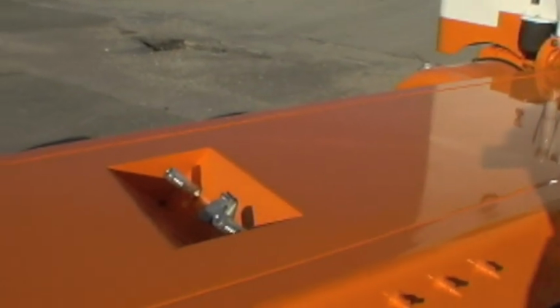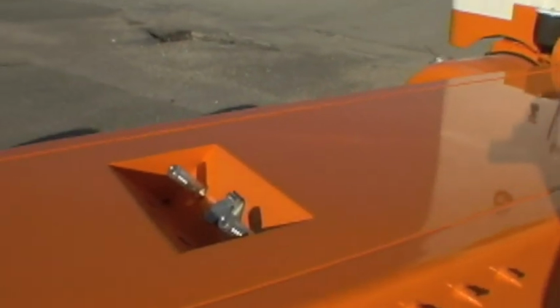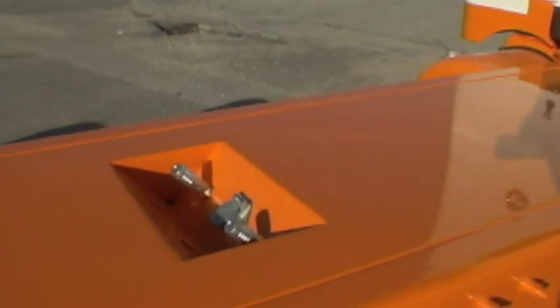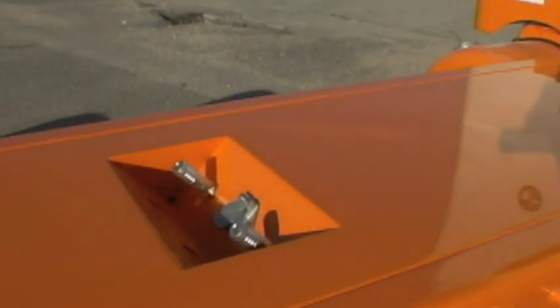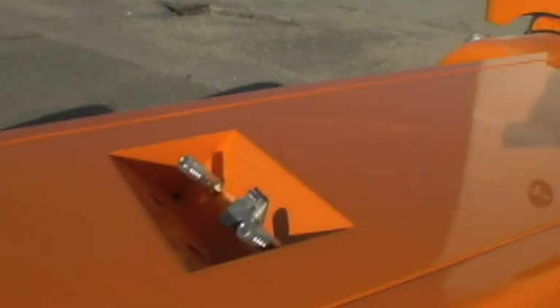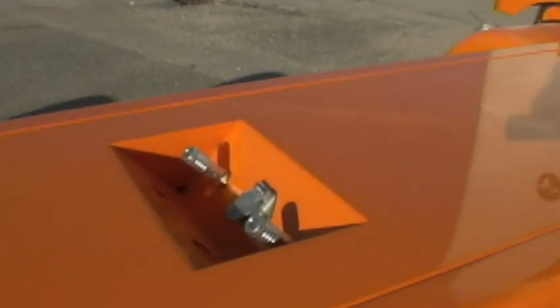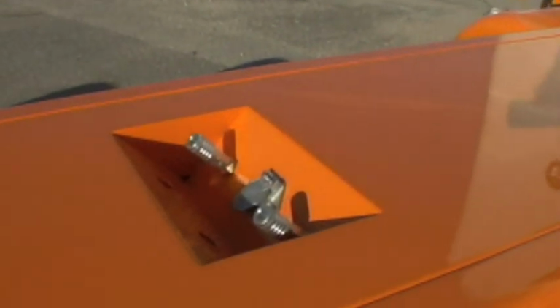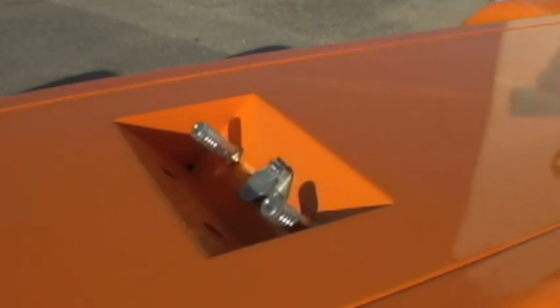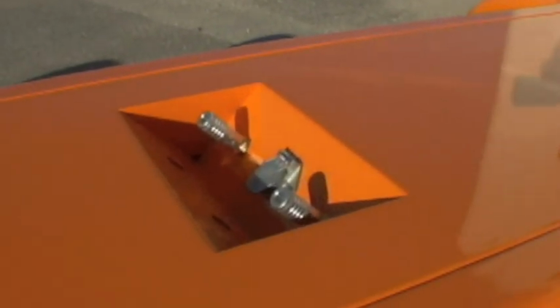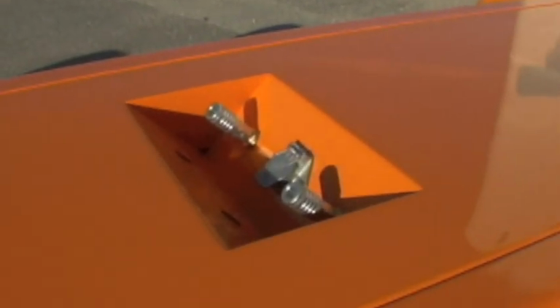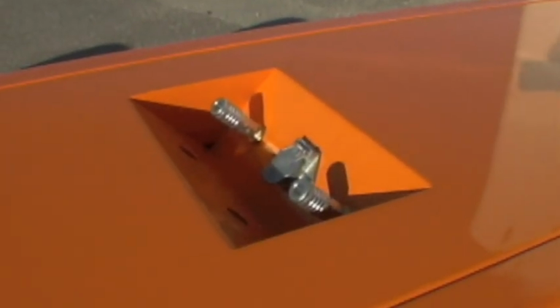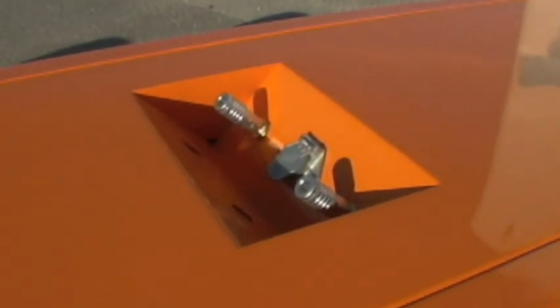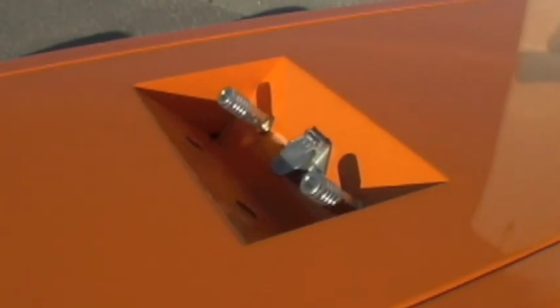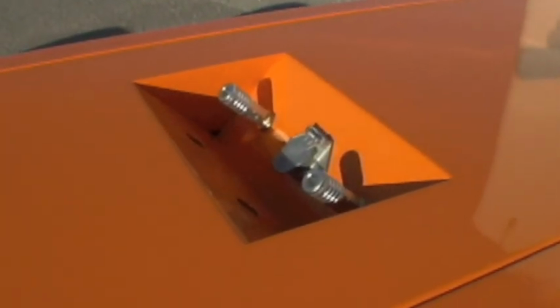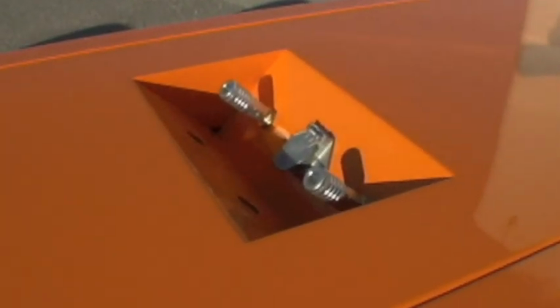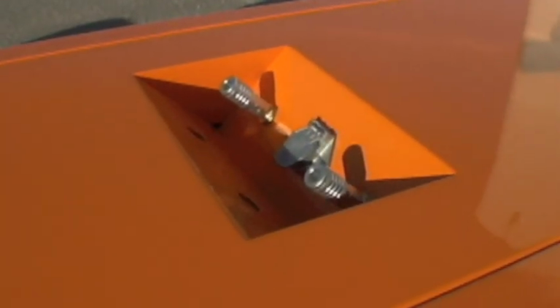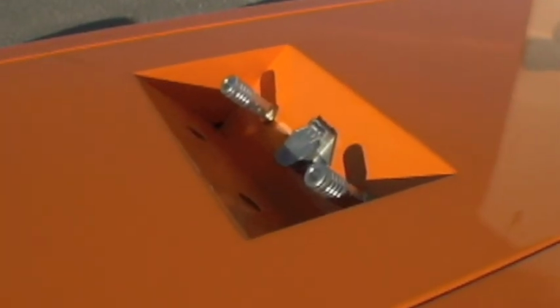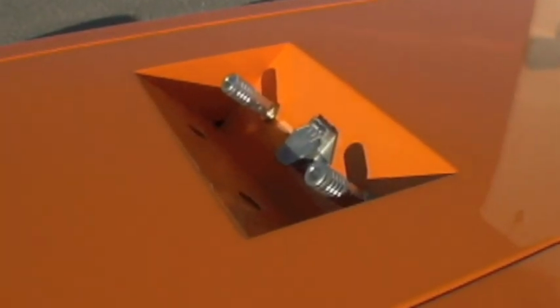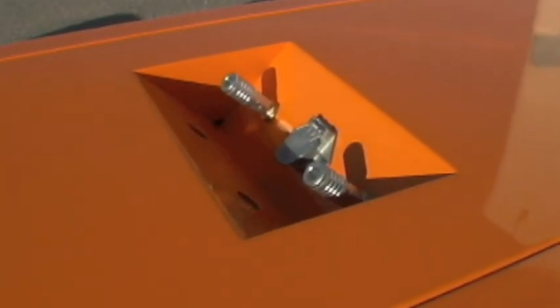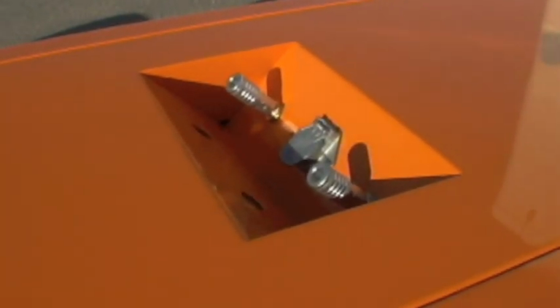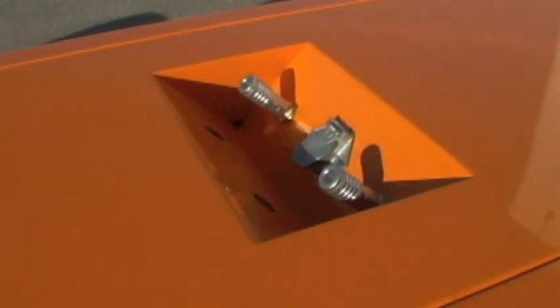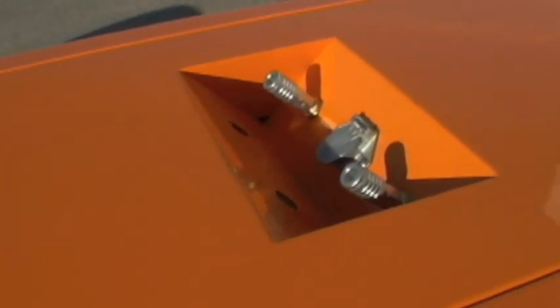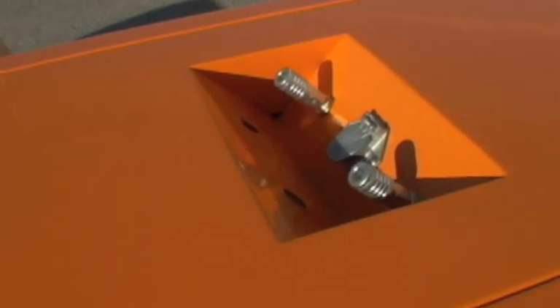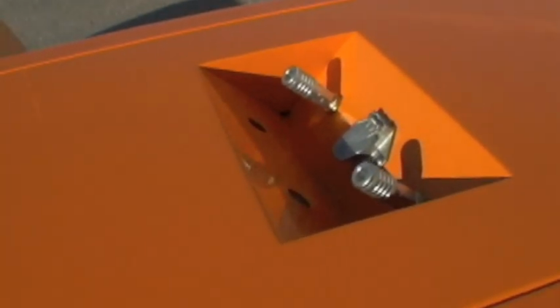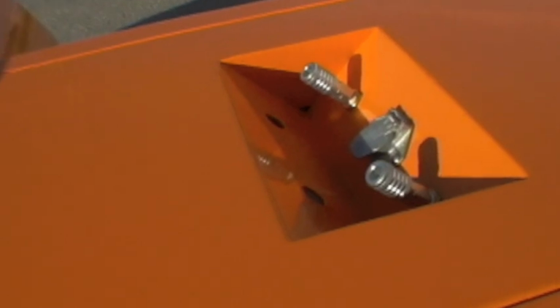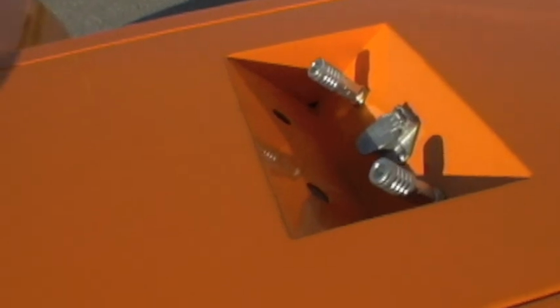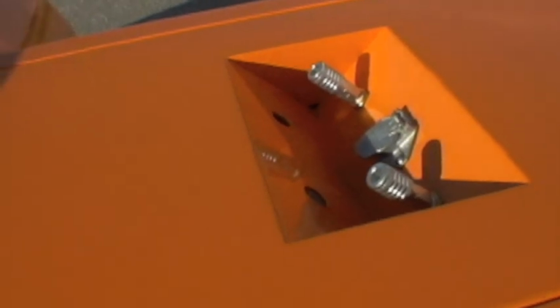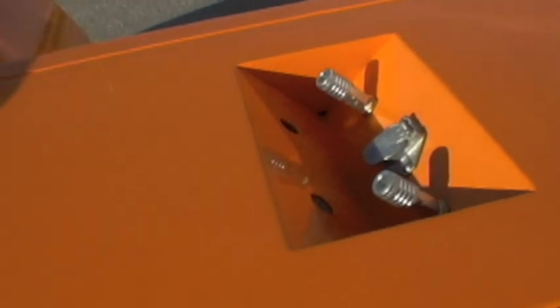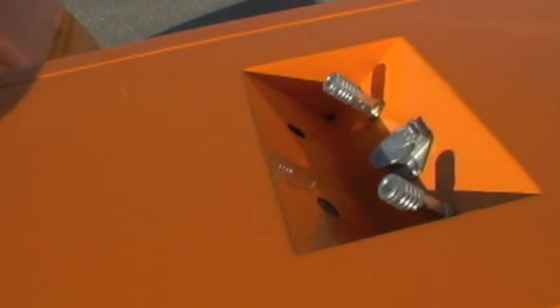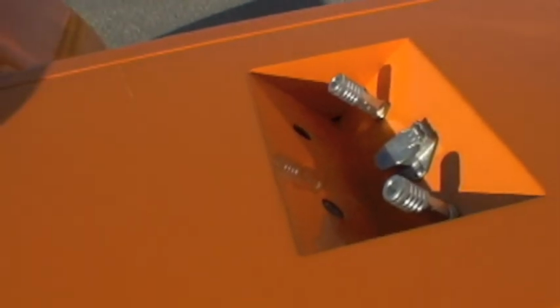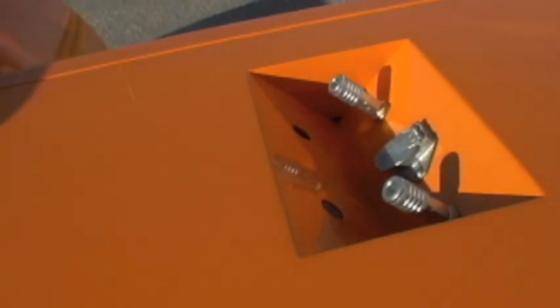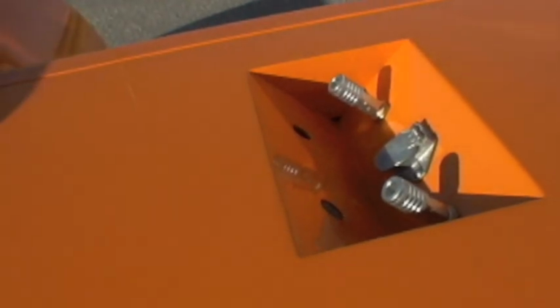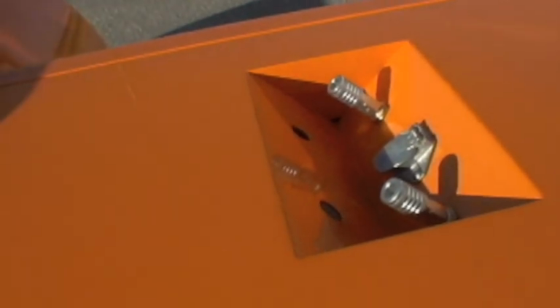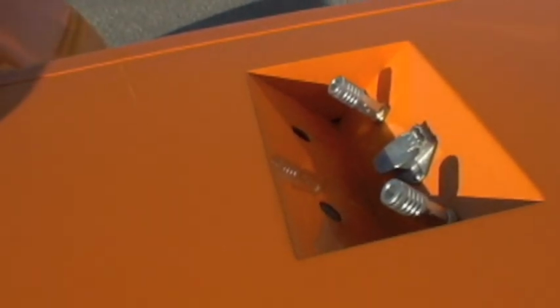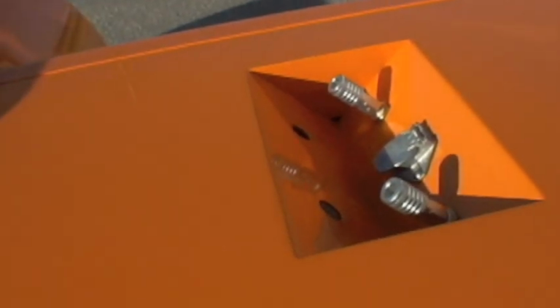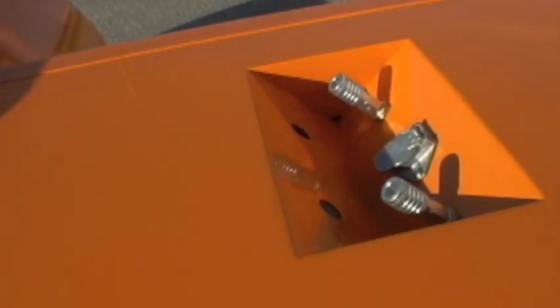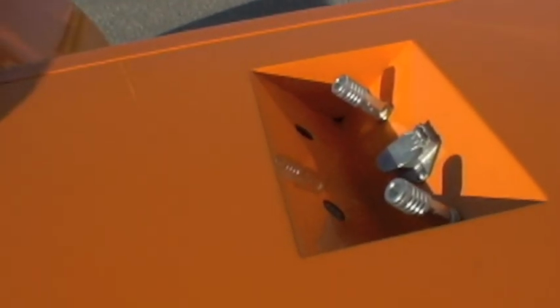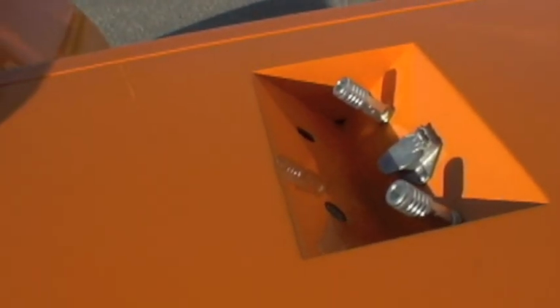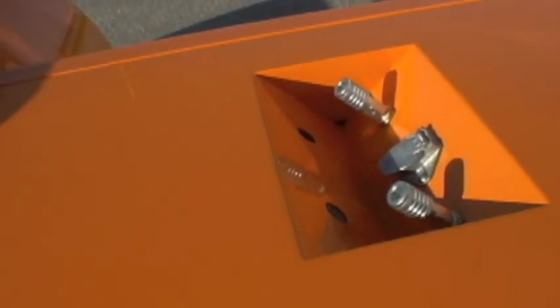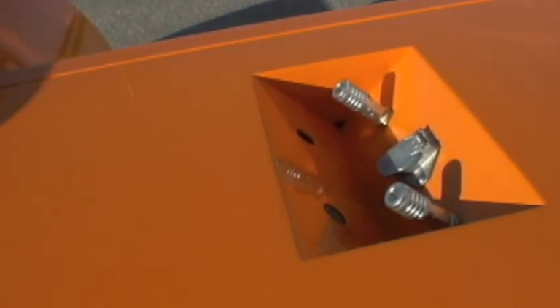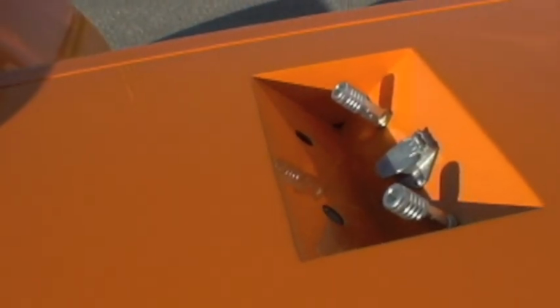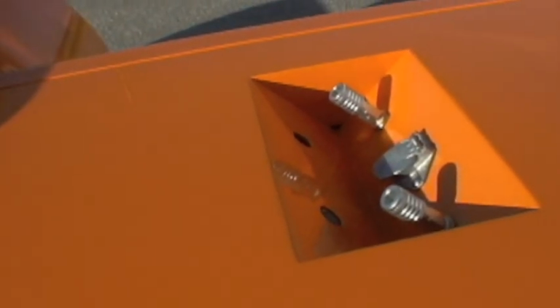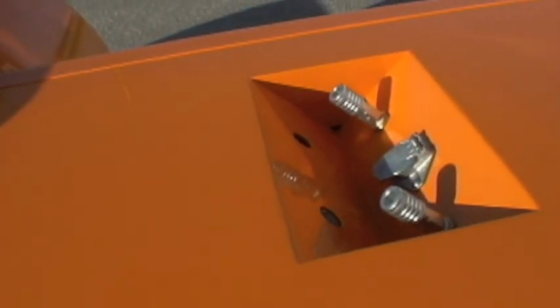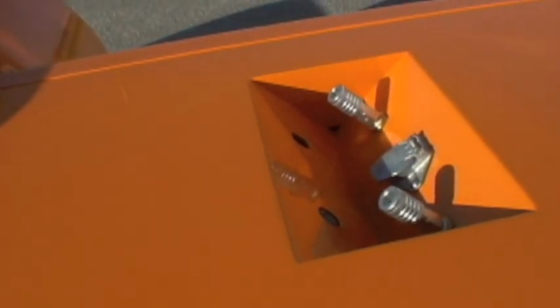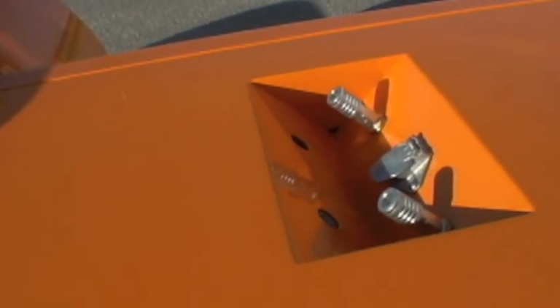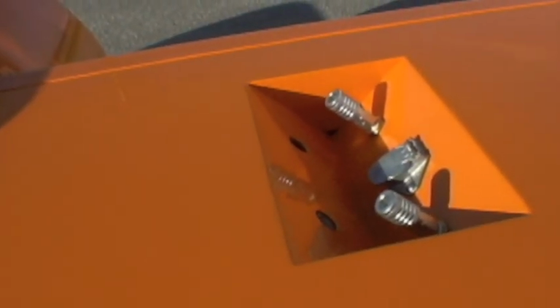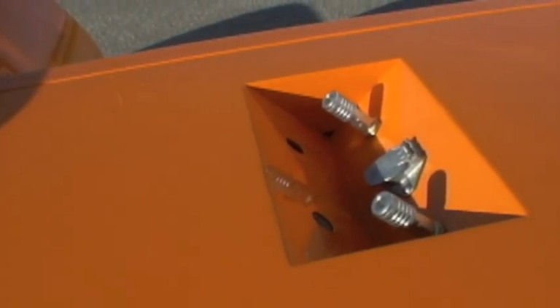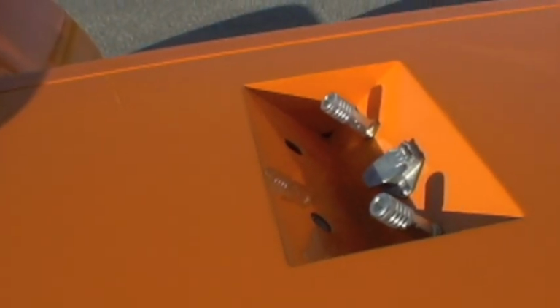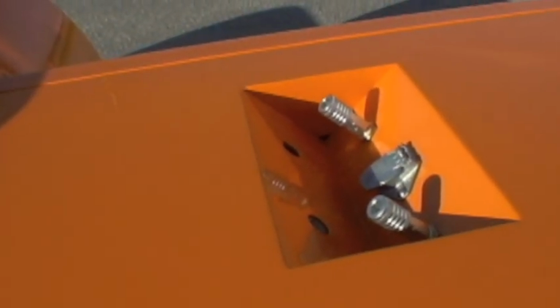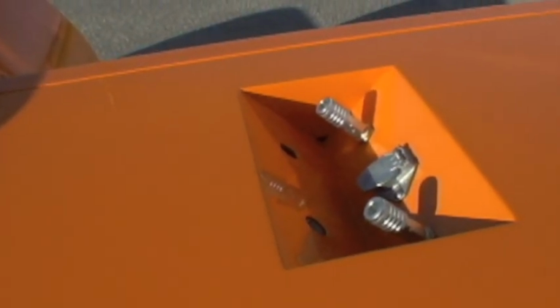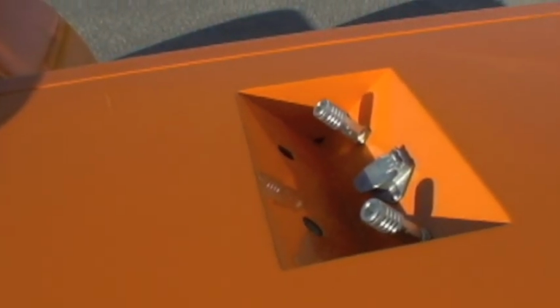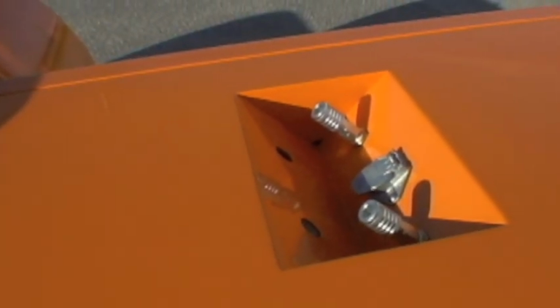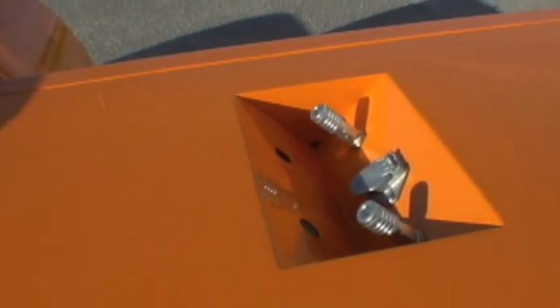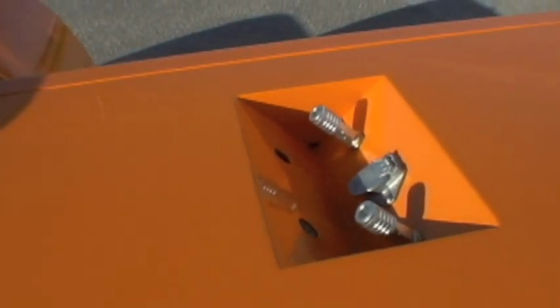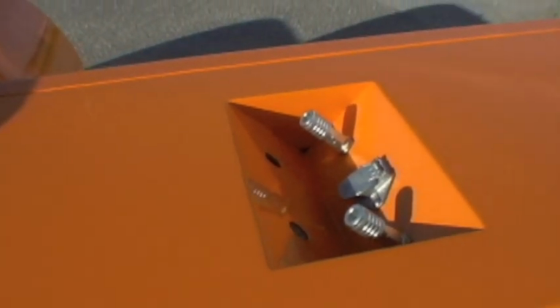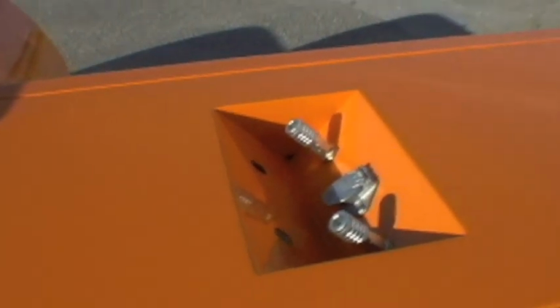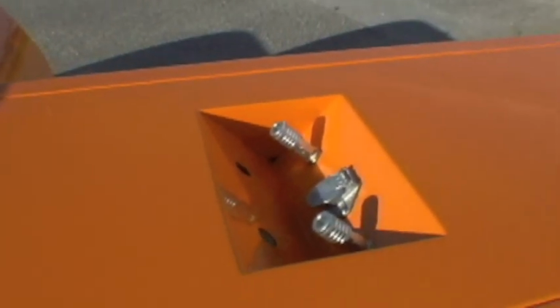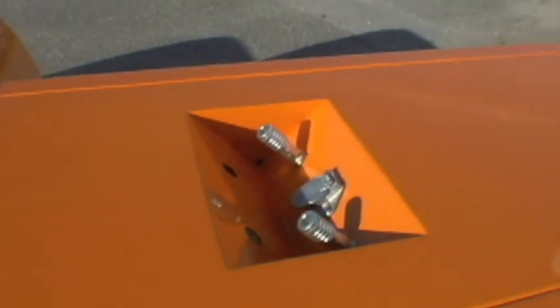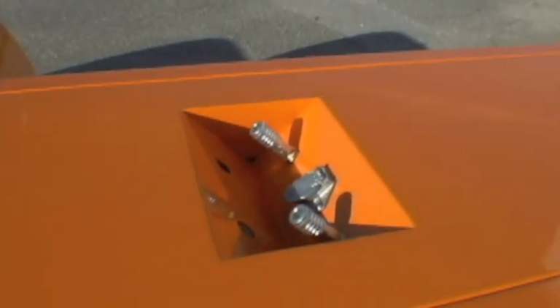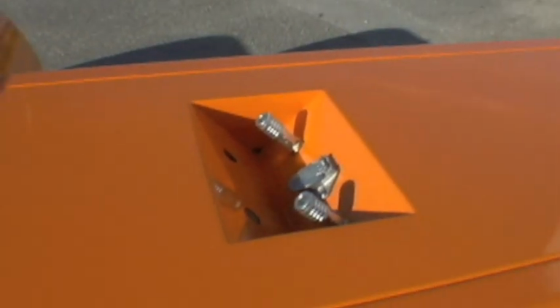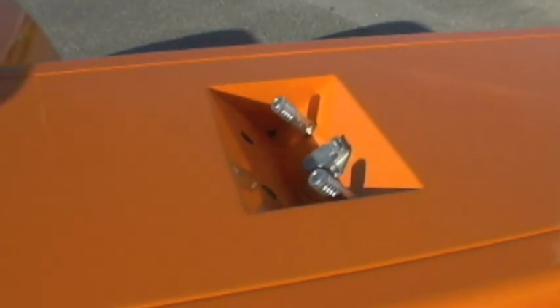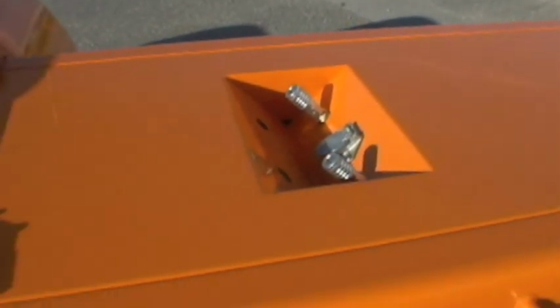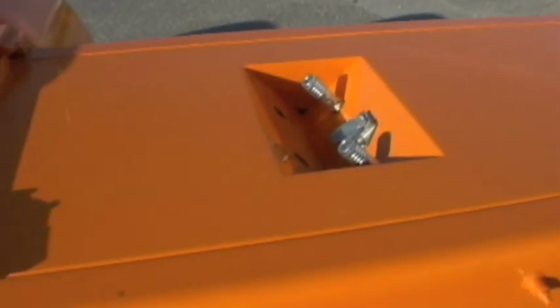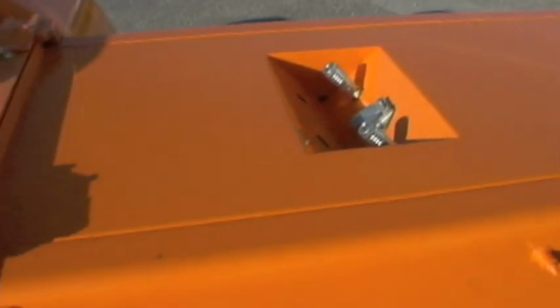We put some quick connects in the airline box. Those other two holes will be jump posts — if your battery dies you can easily jump start this thing.